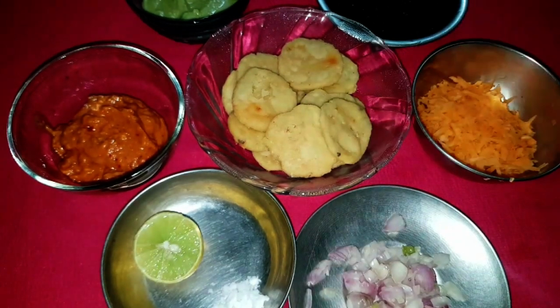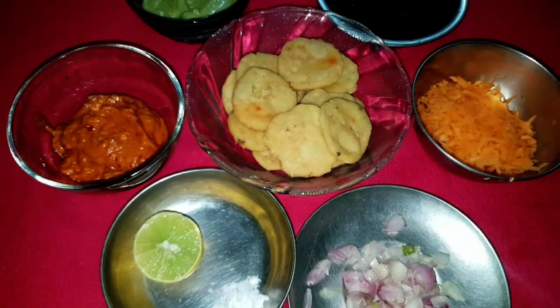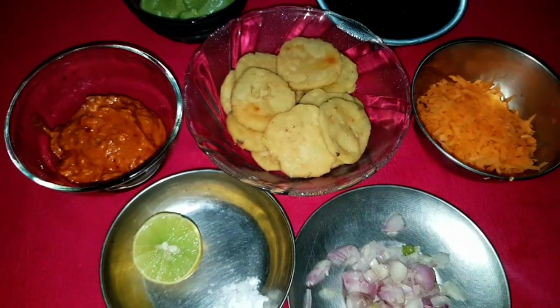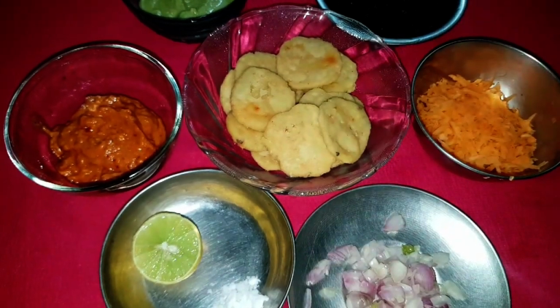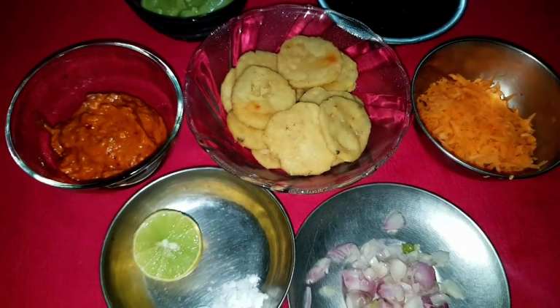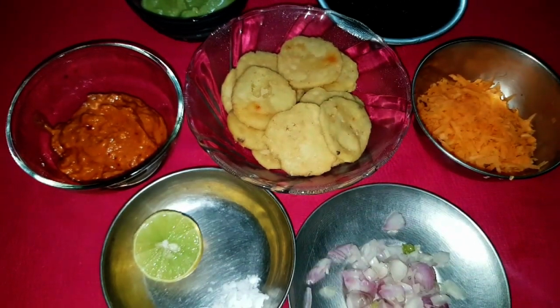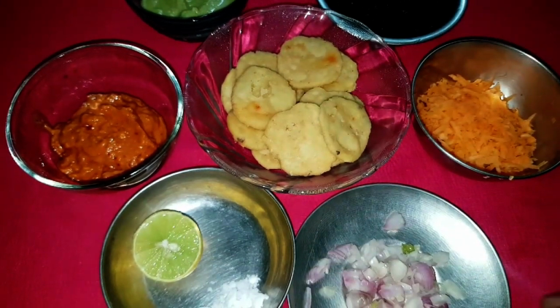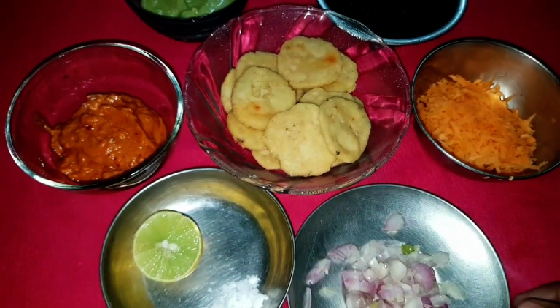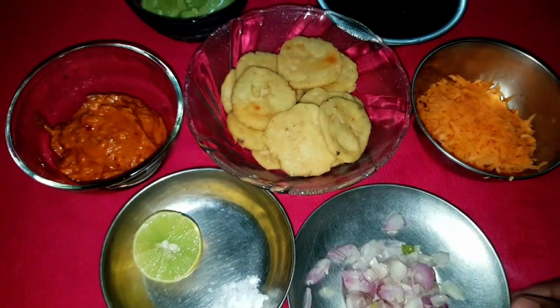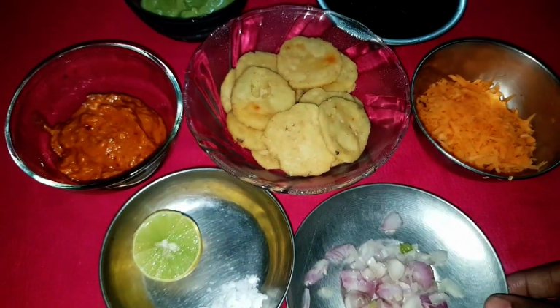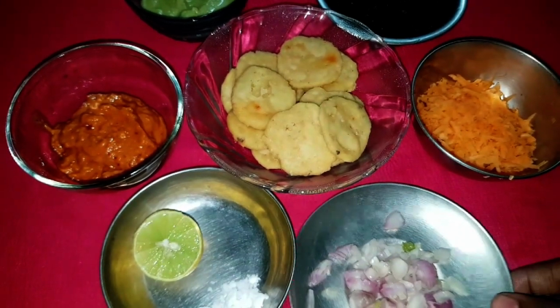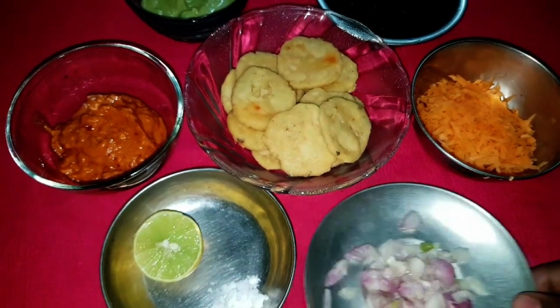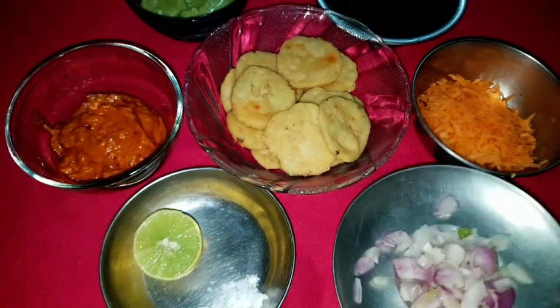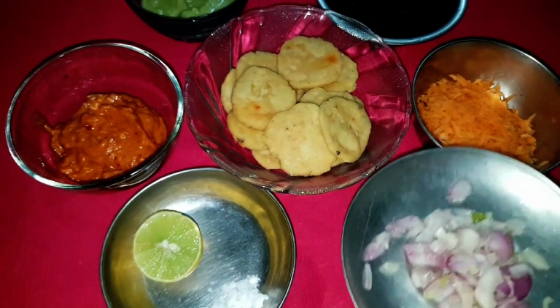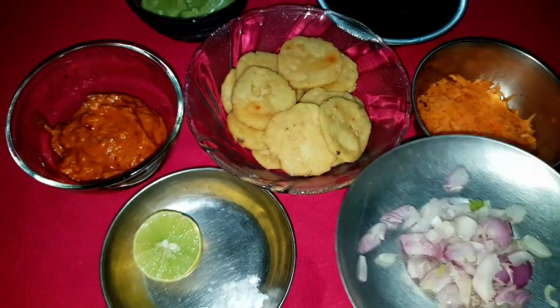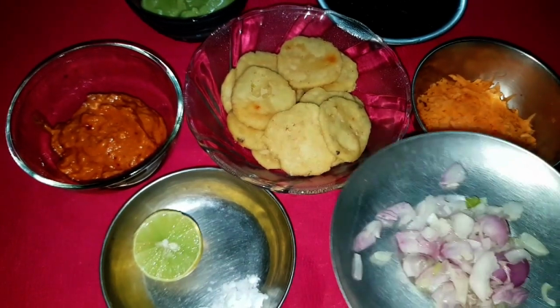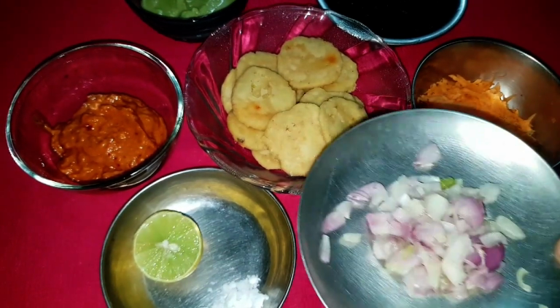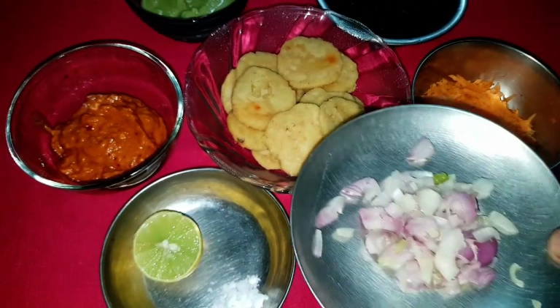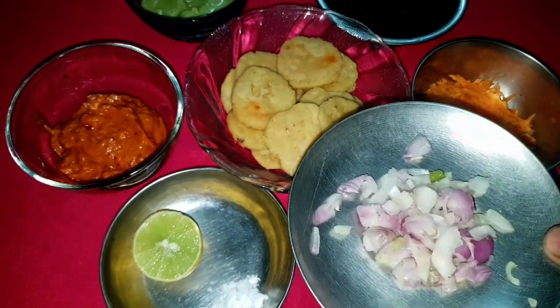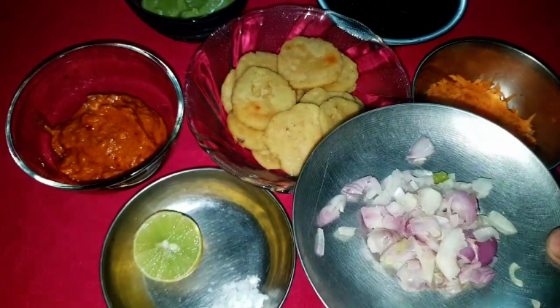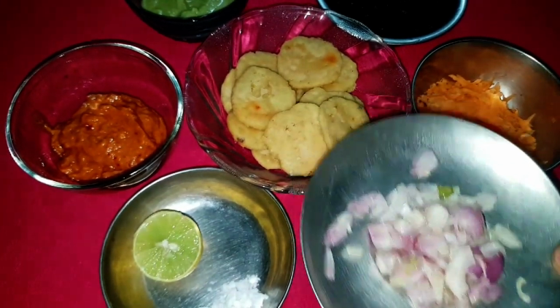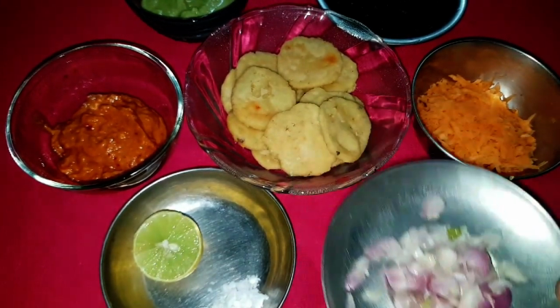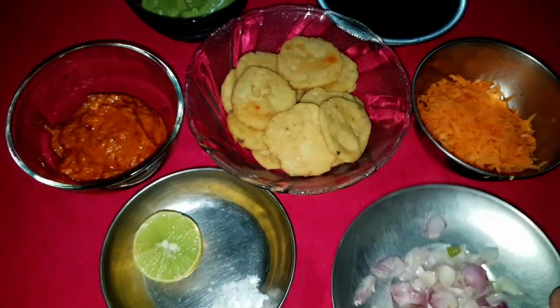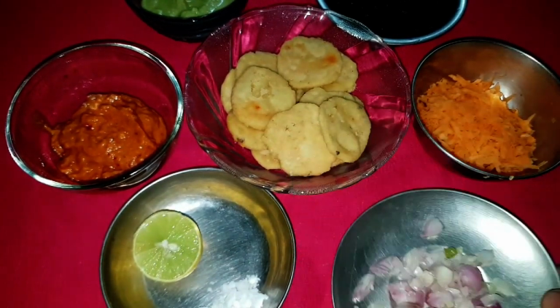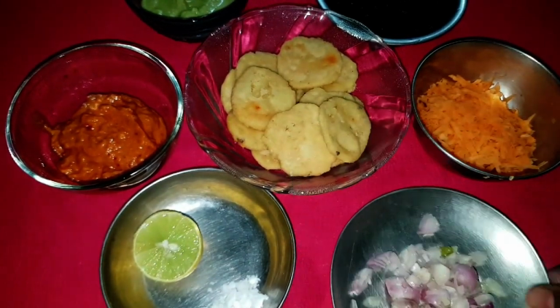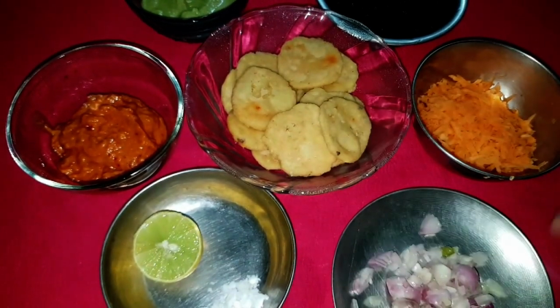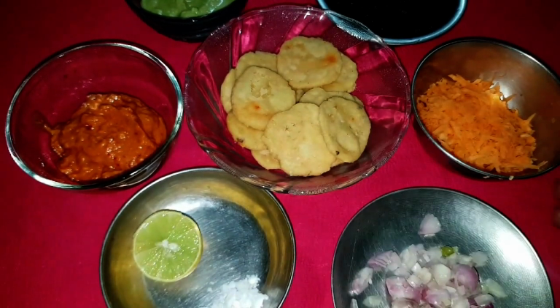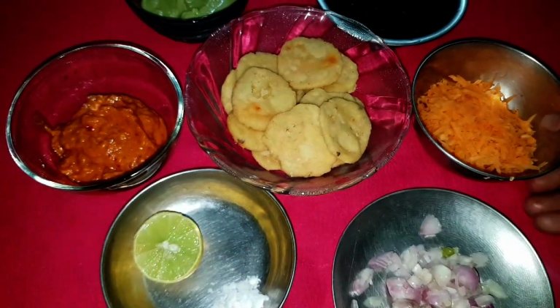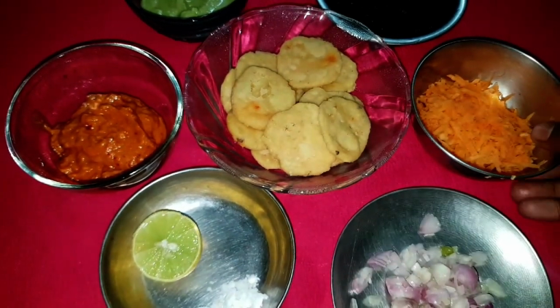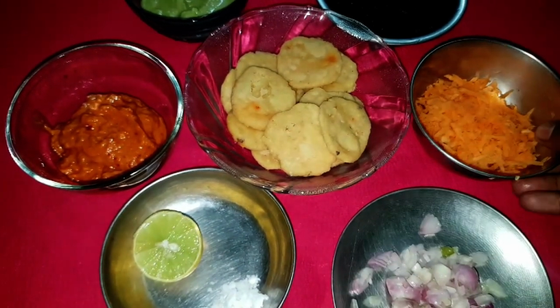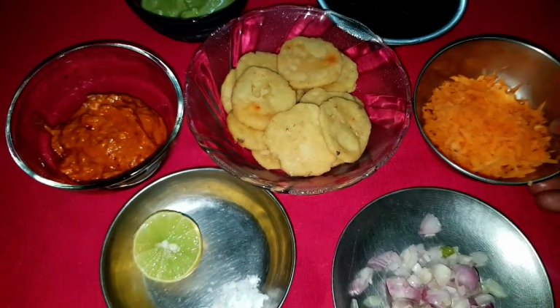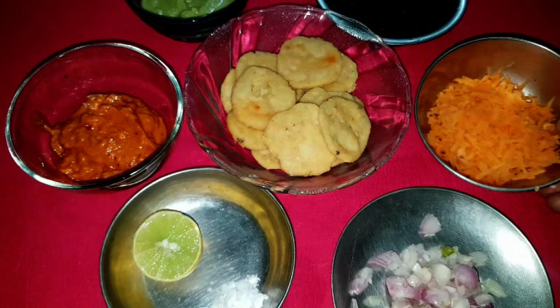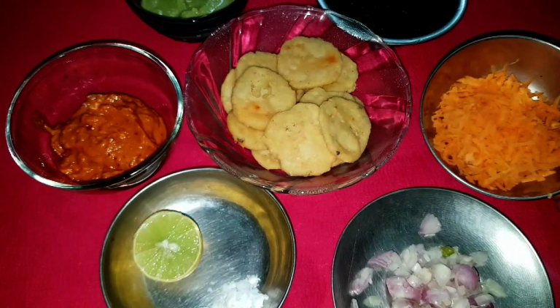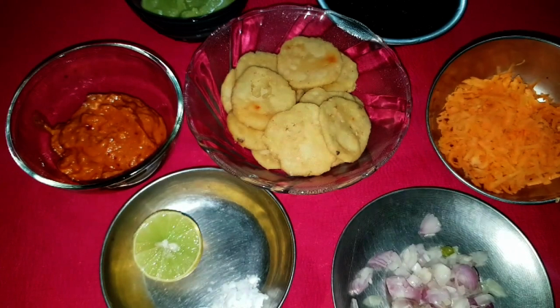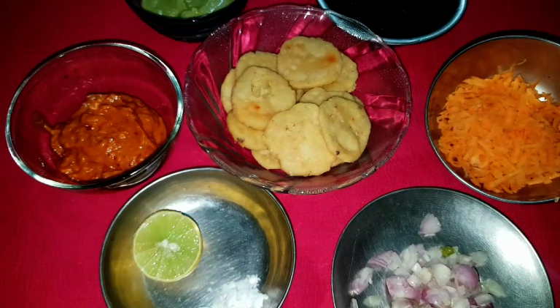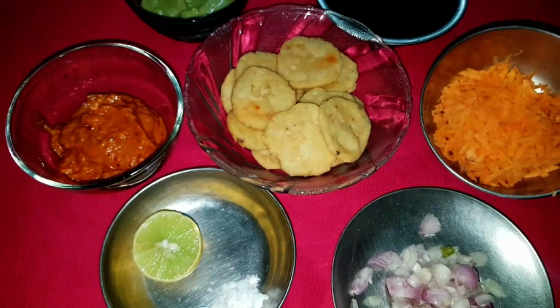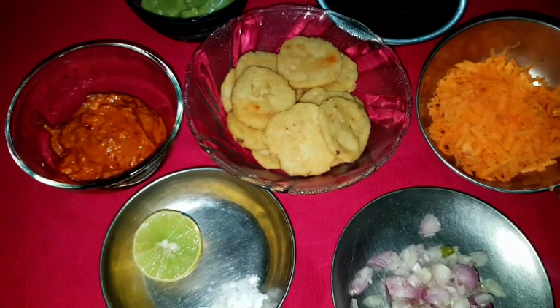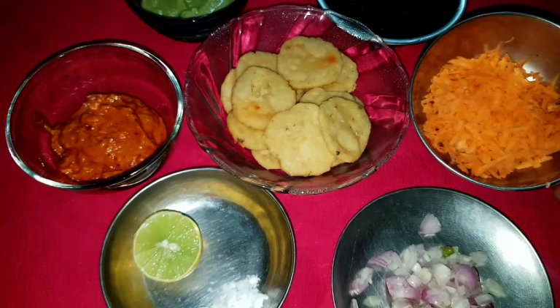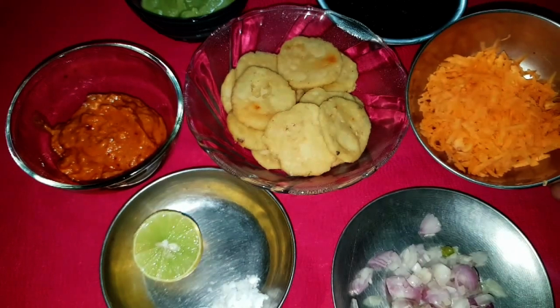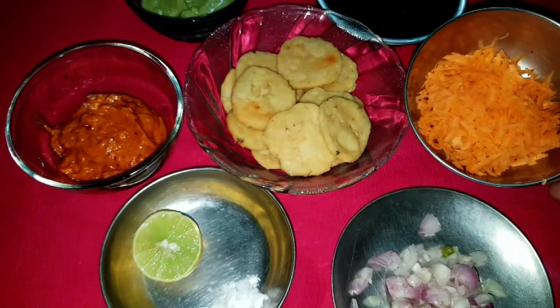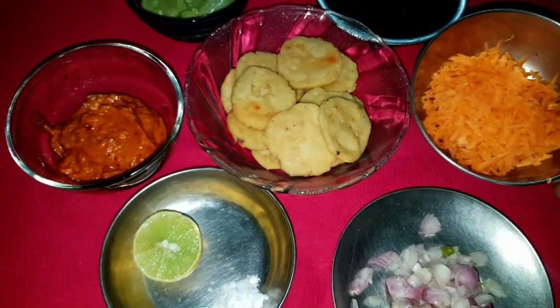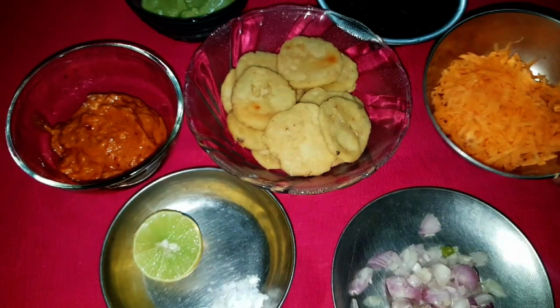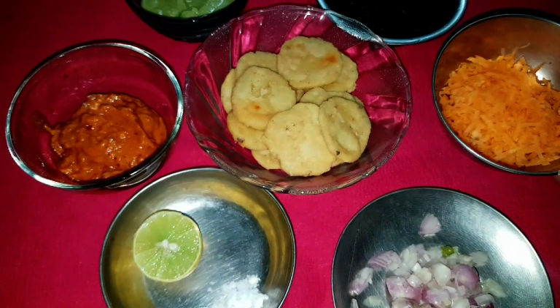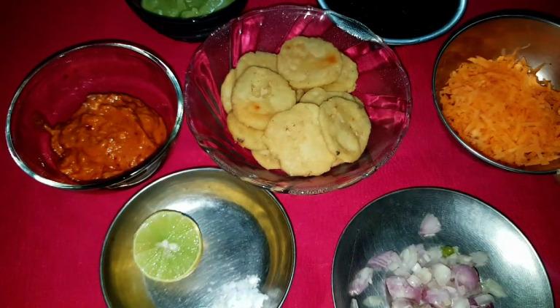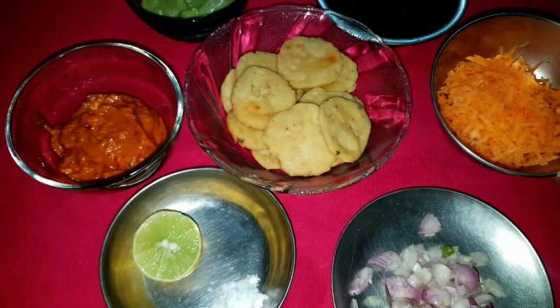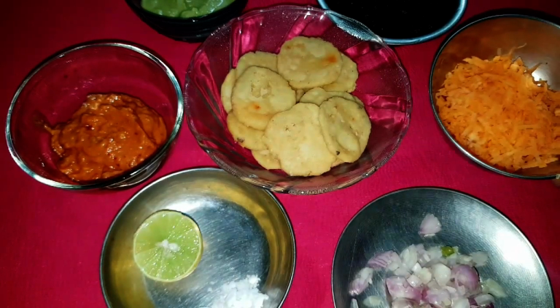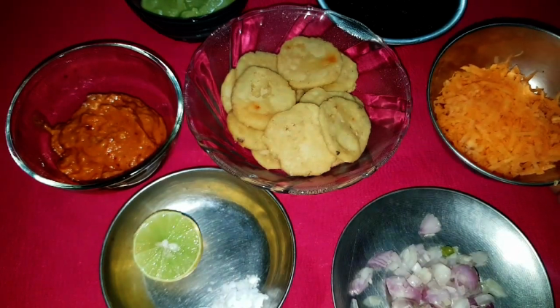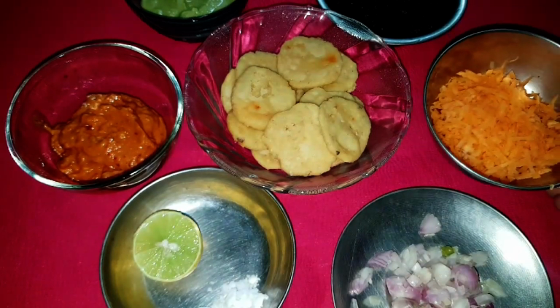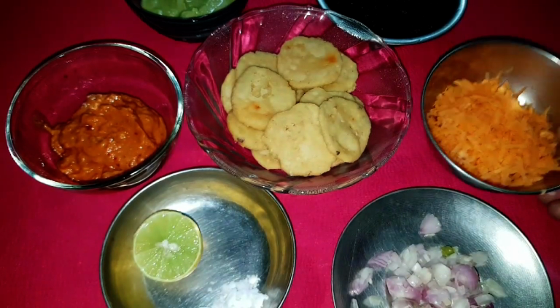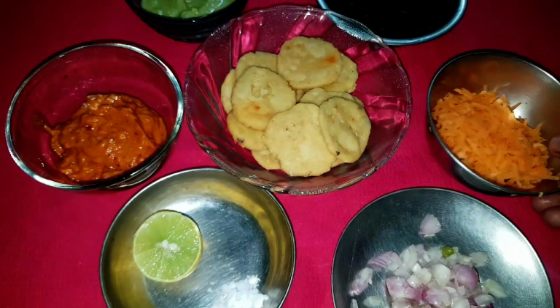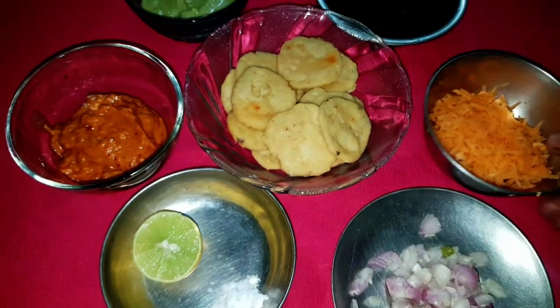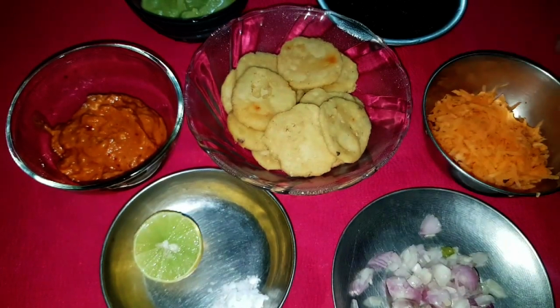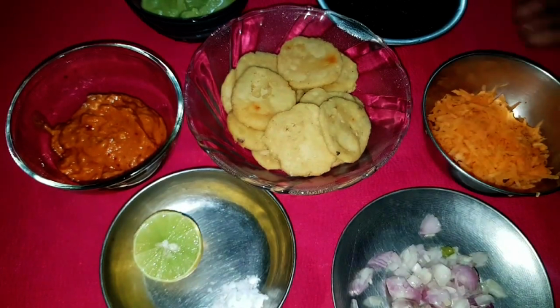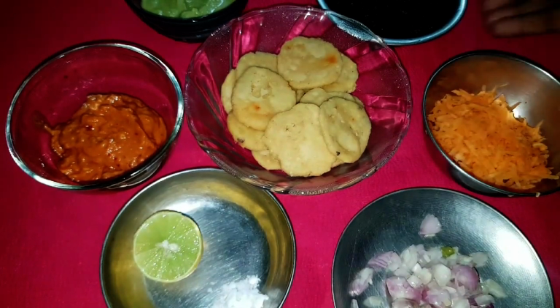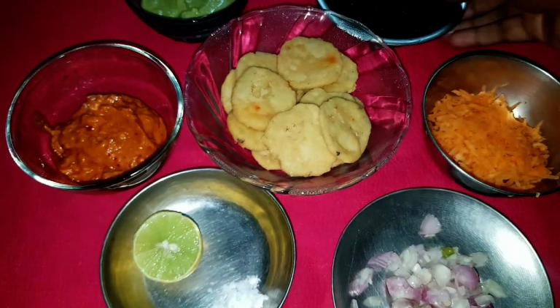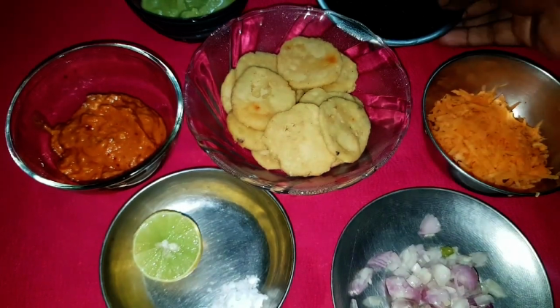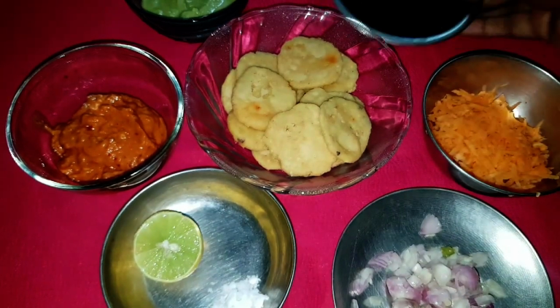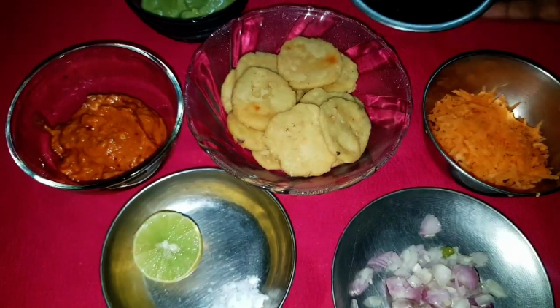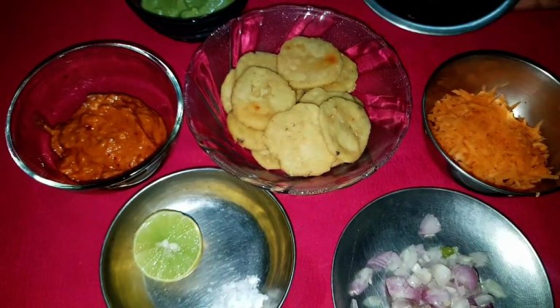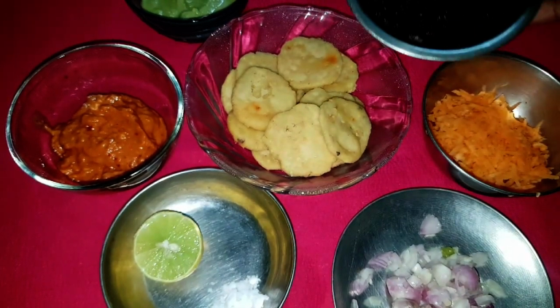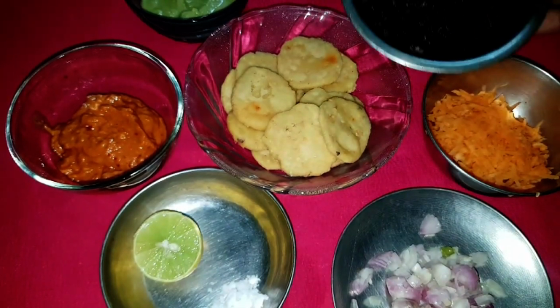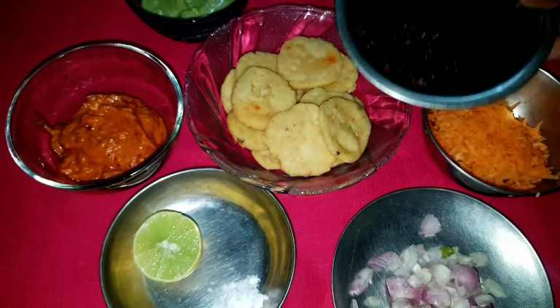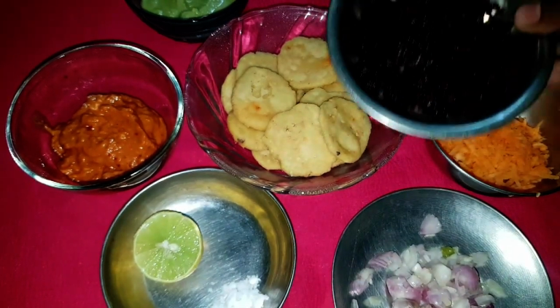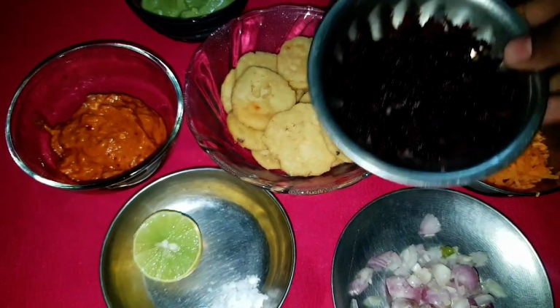Chopped onion. Grated carrot. Grated beetroot.